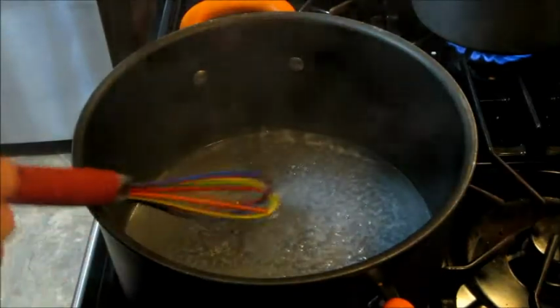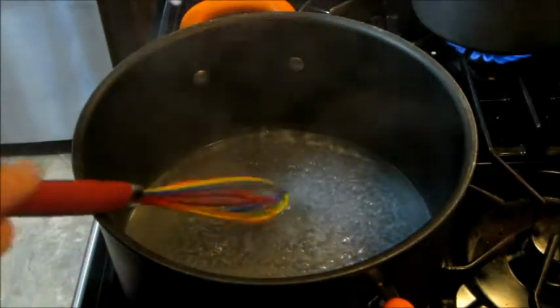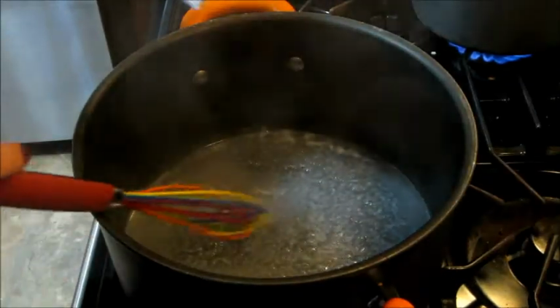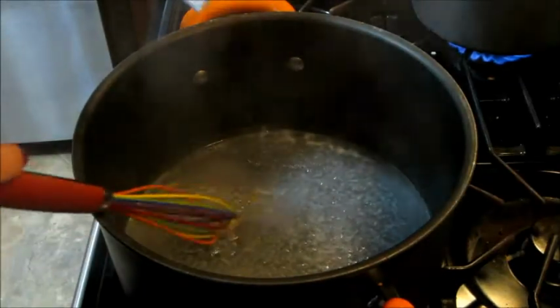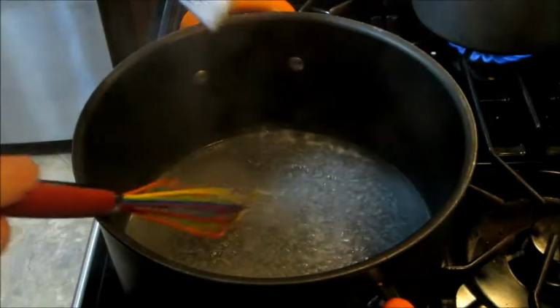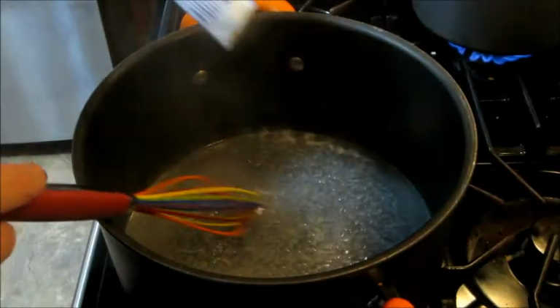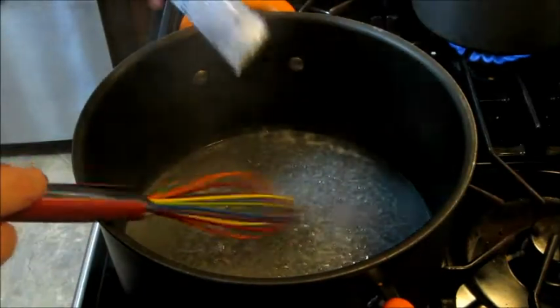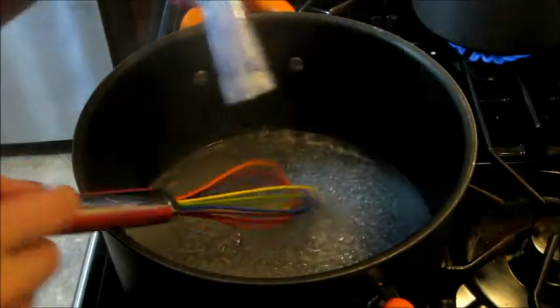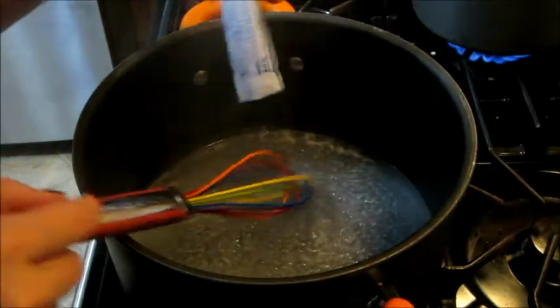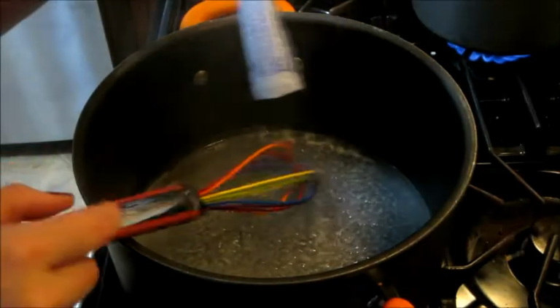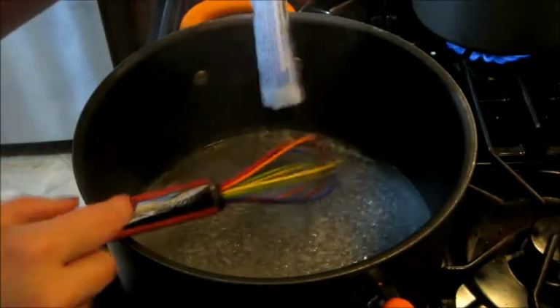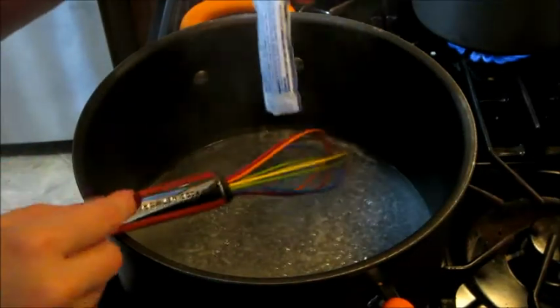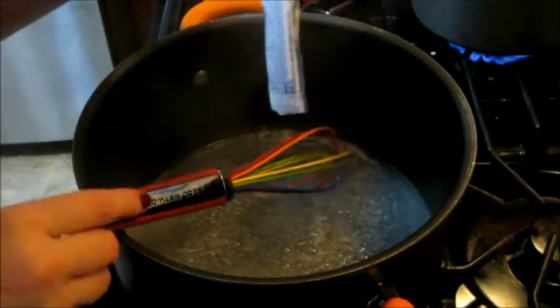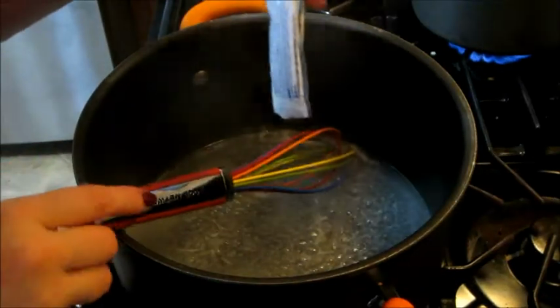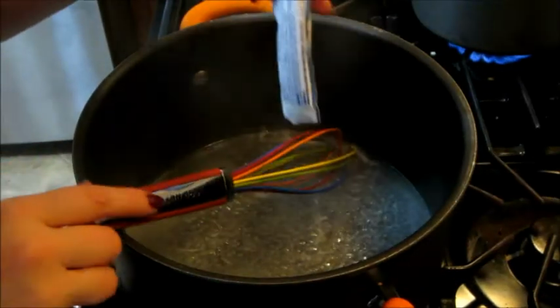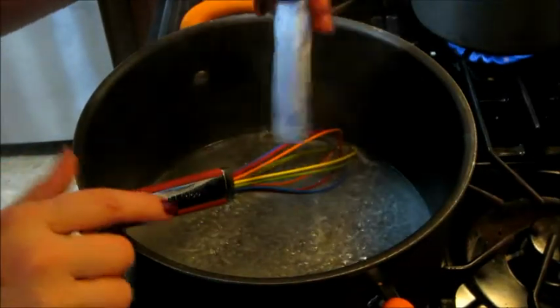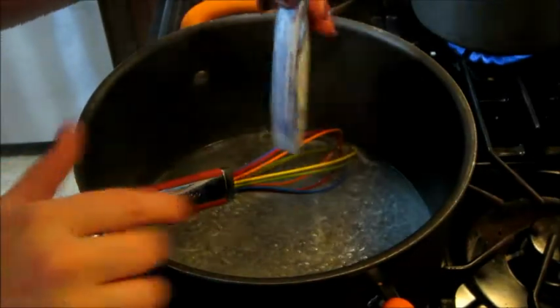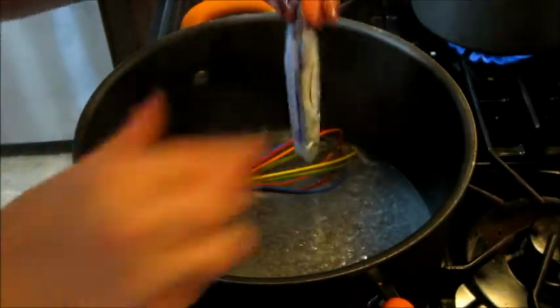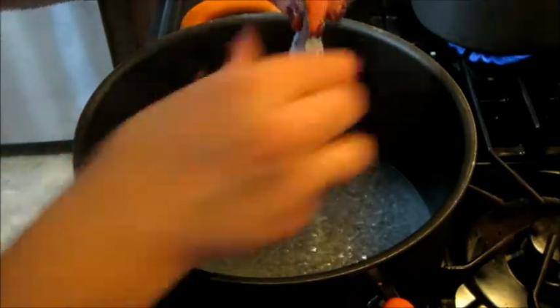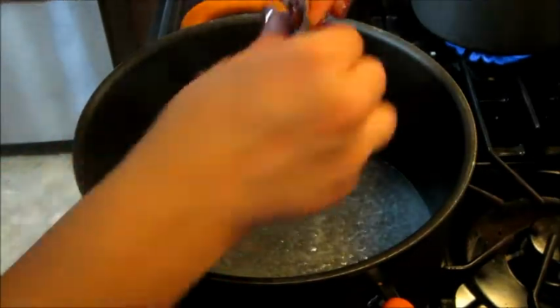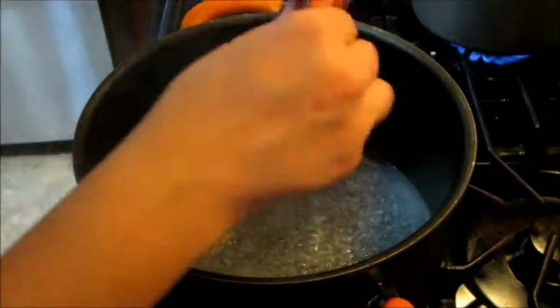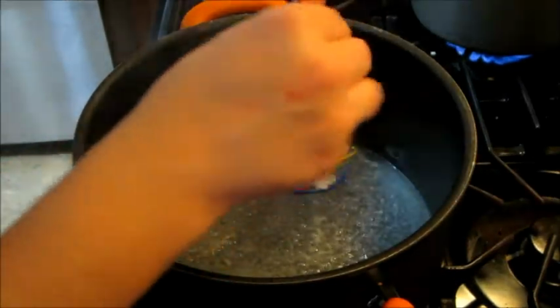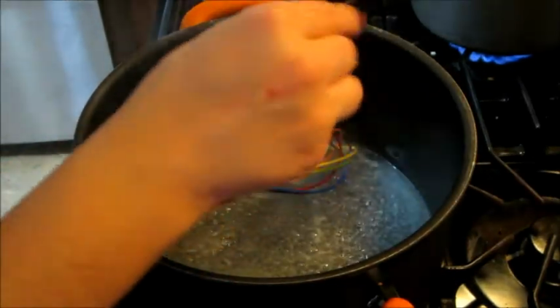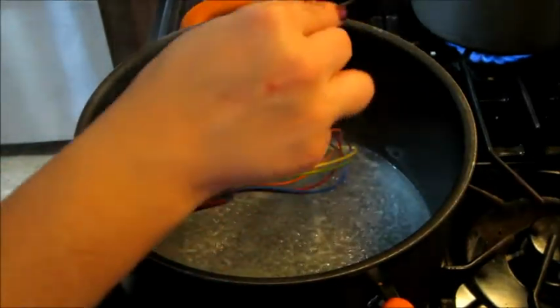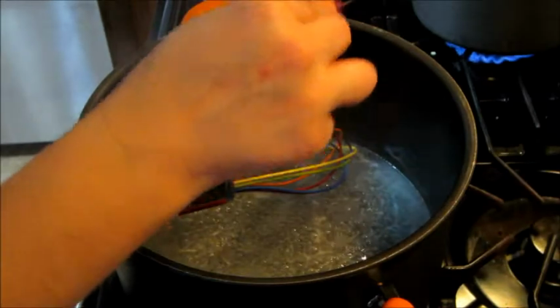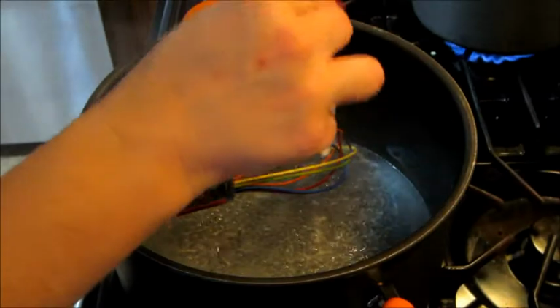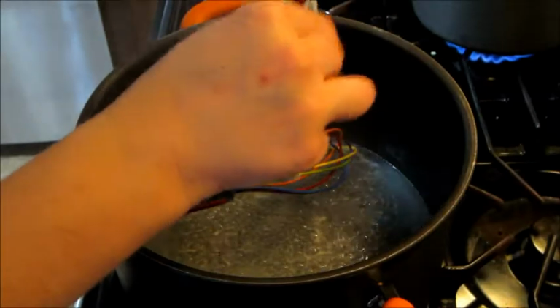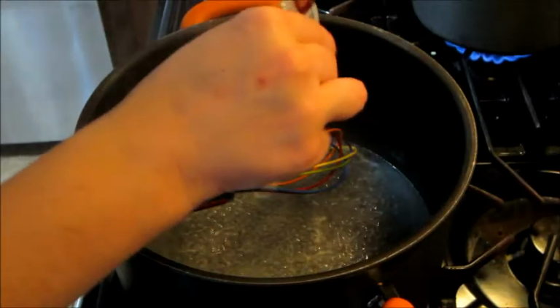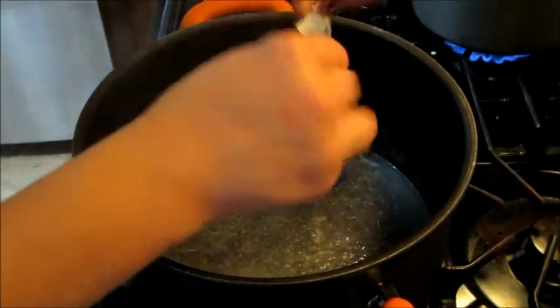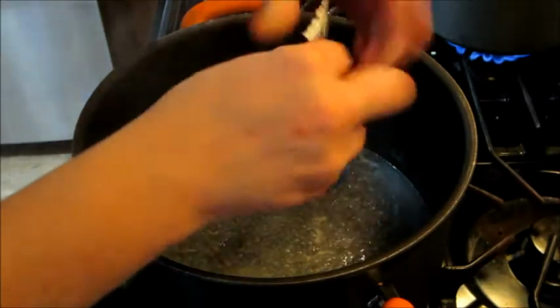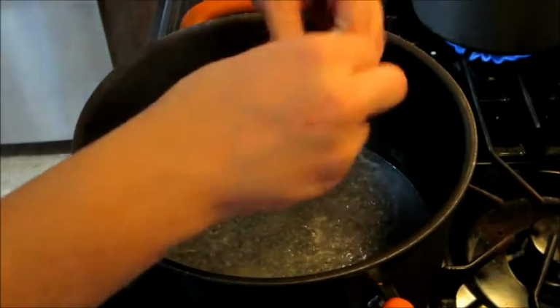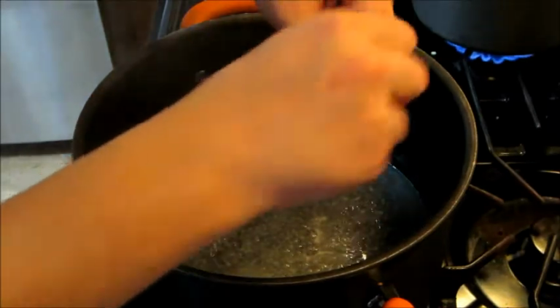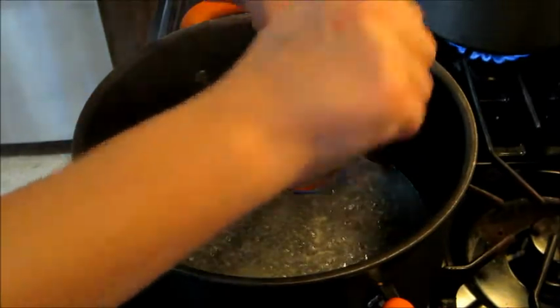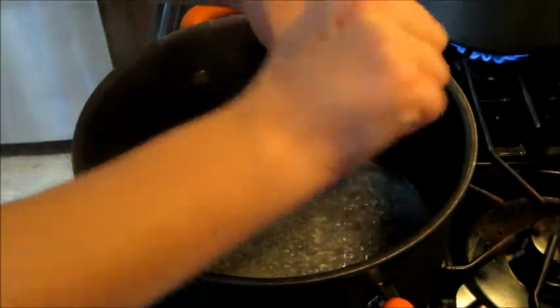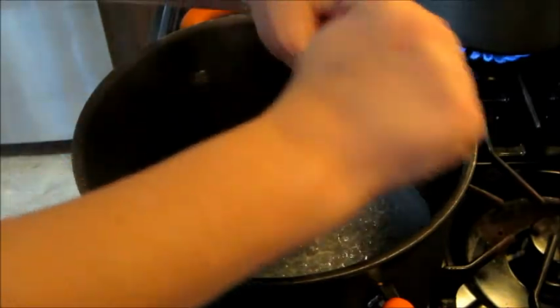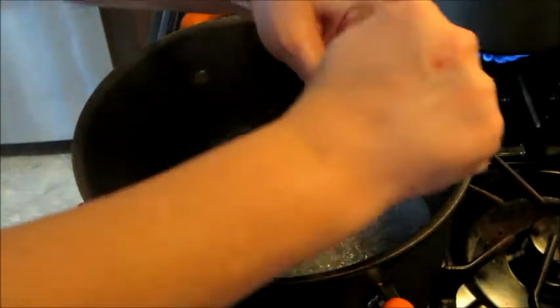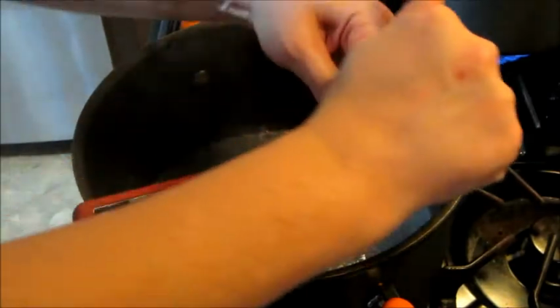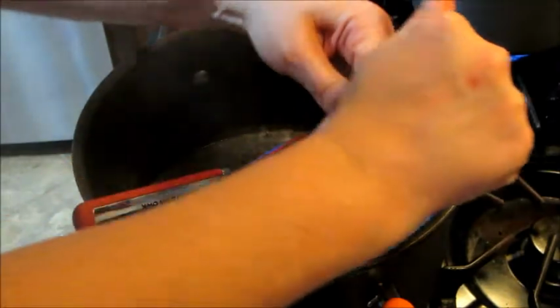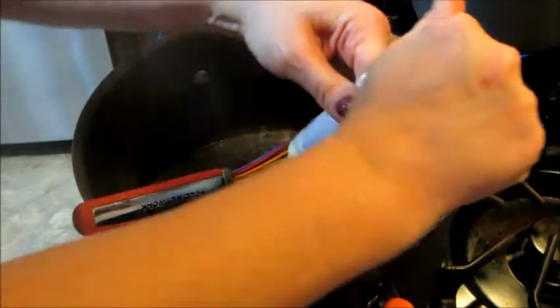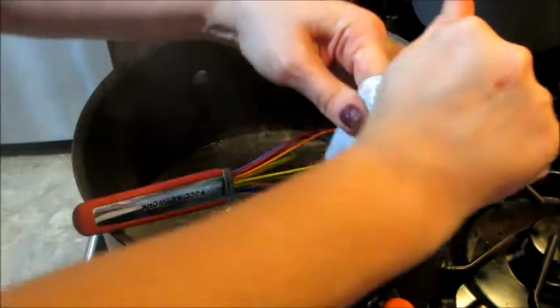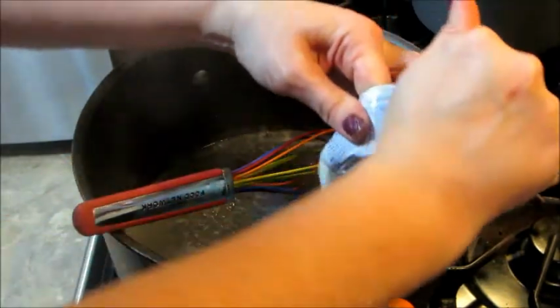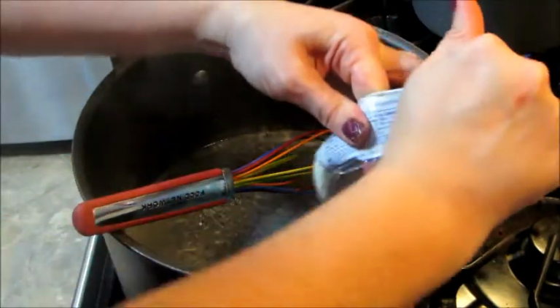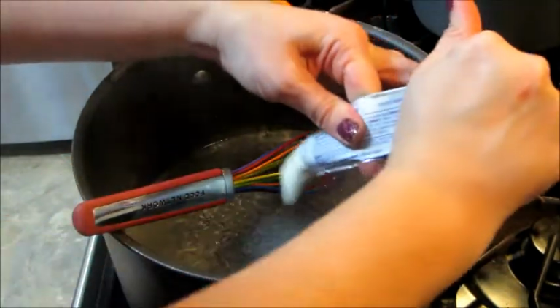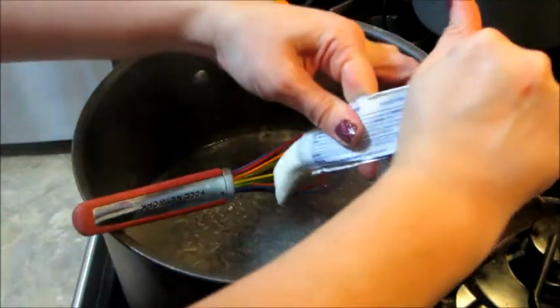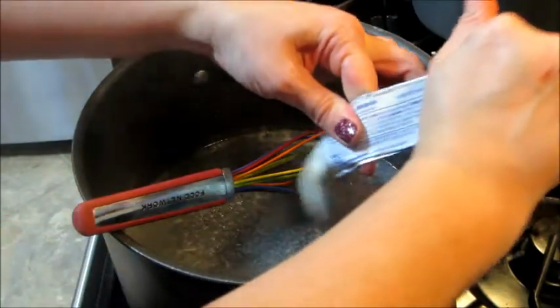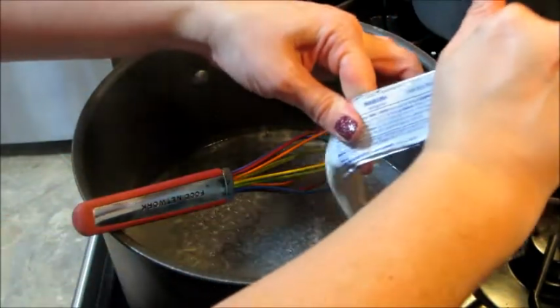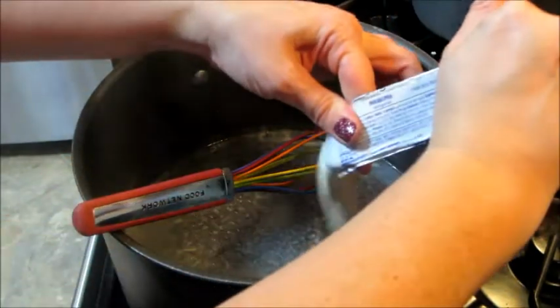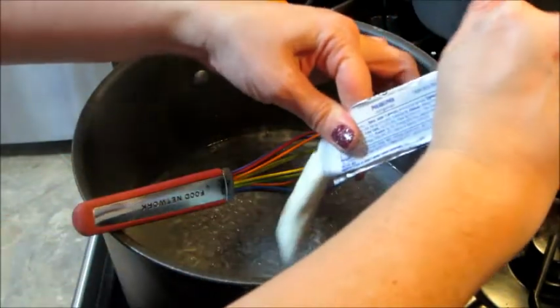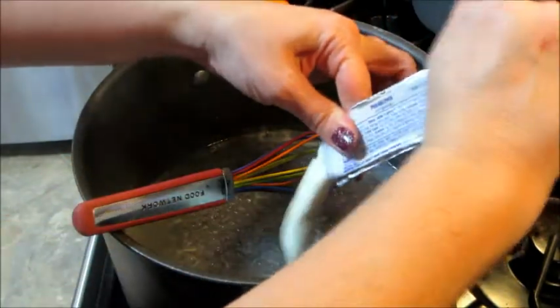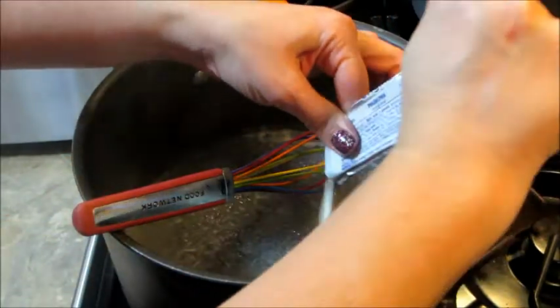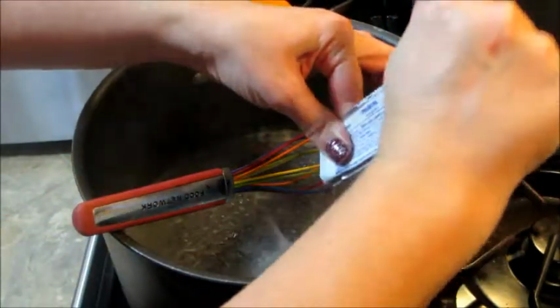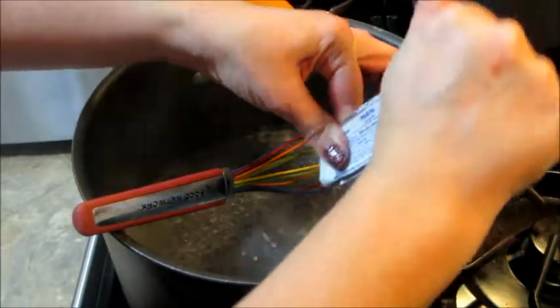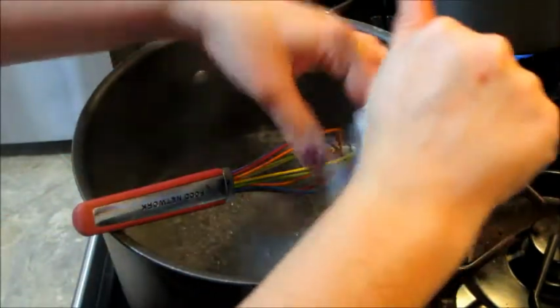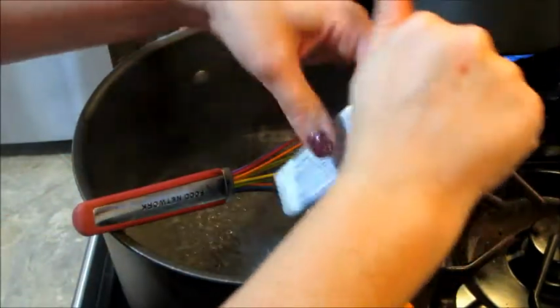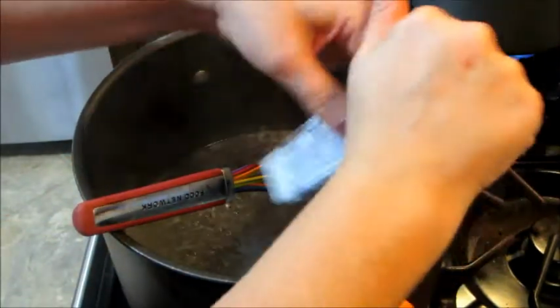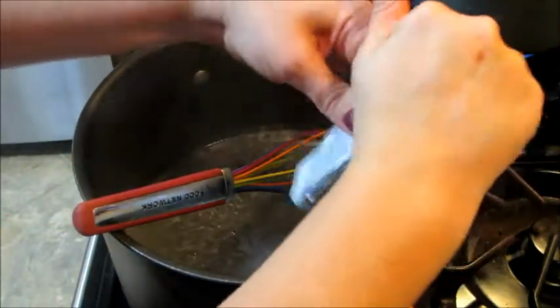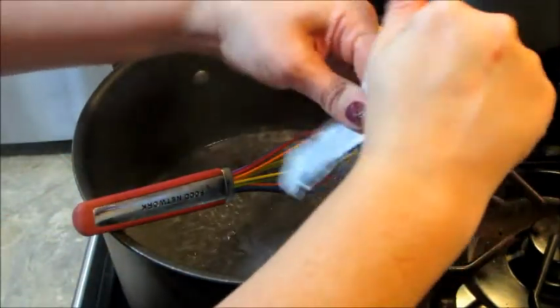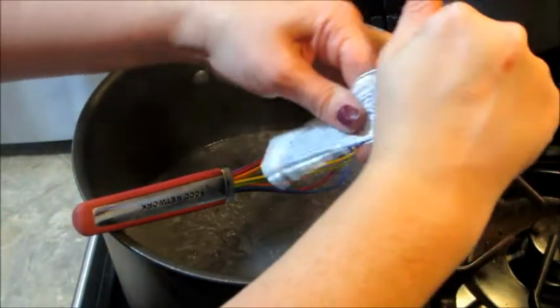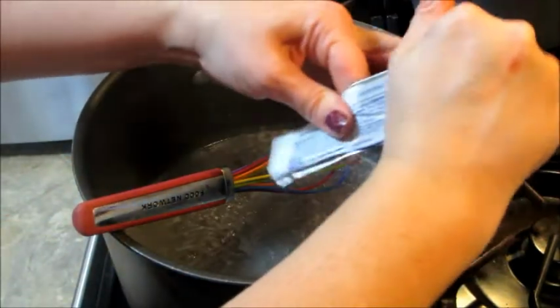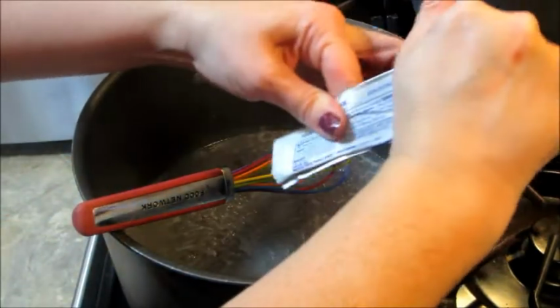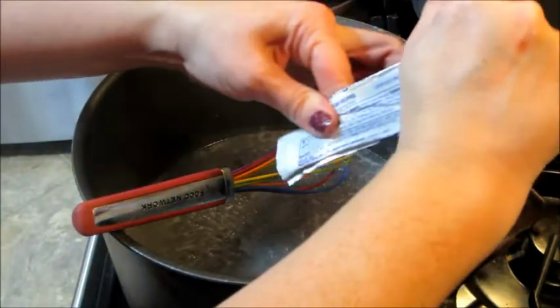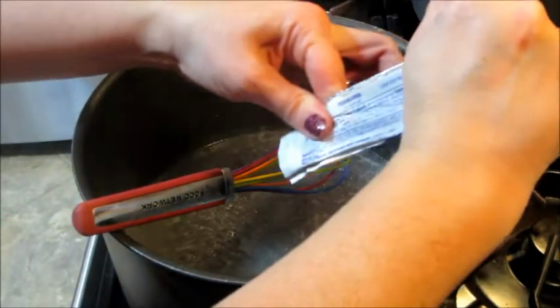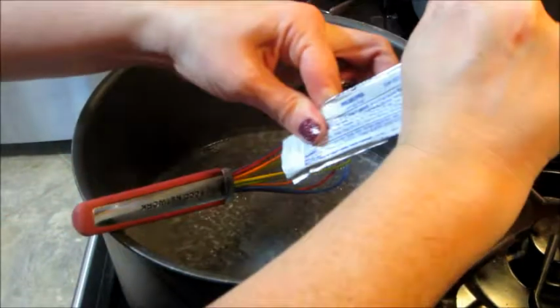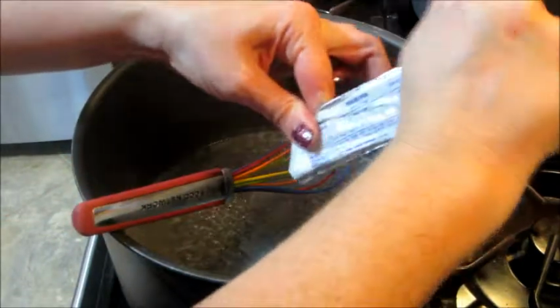Then I'm going to add in some of the cream cheese and stir that around until everything's melted.